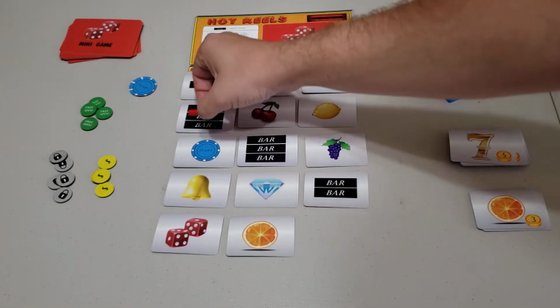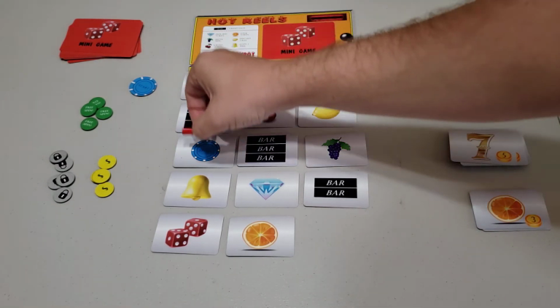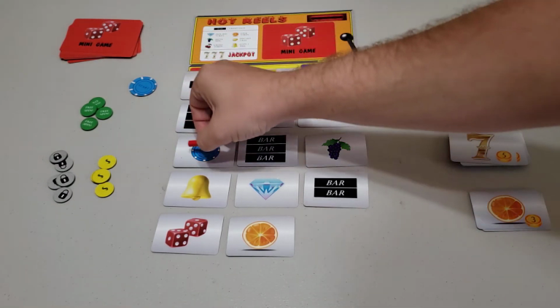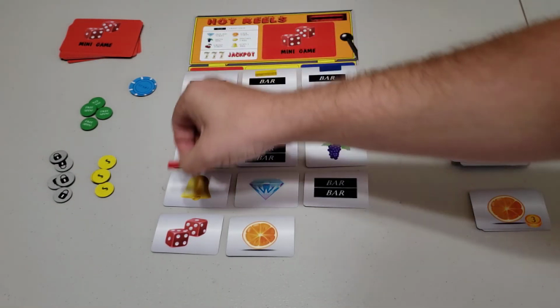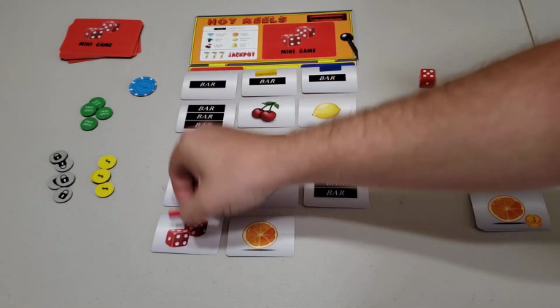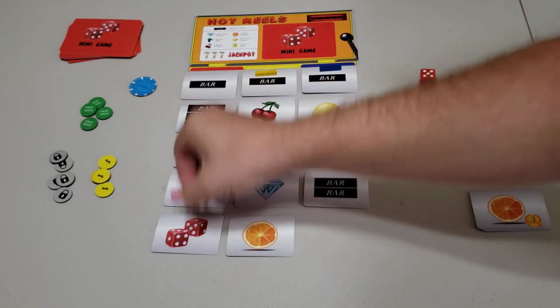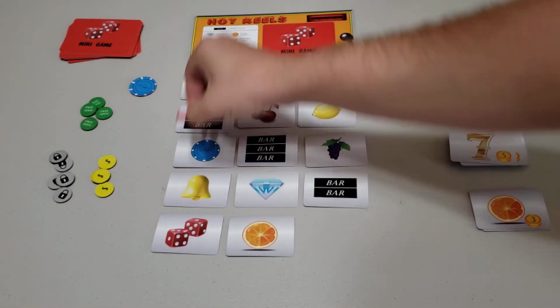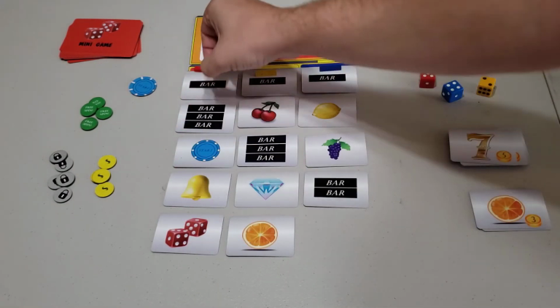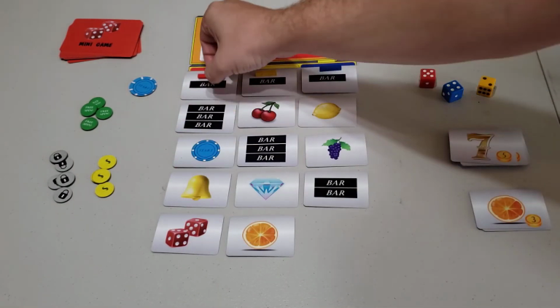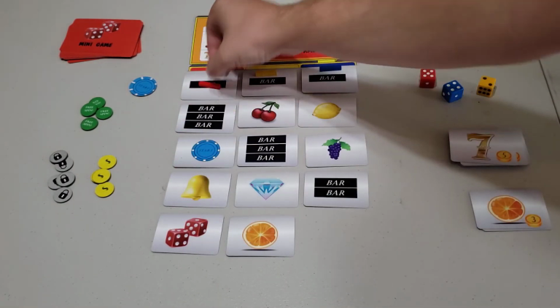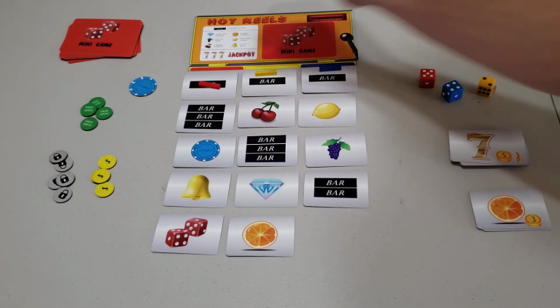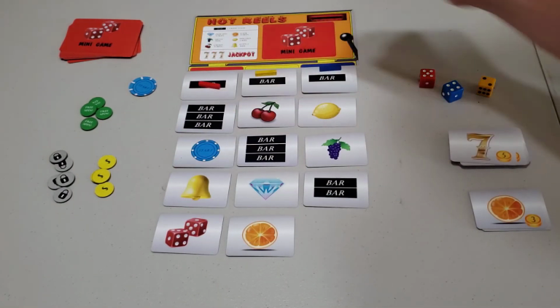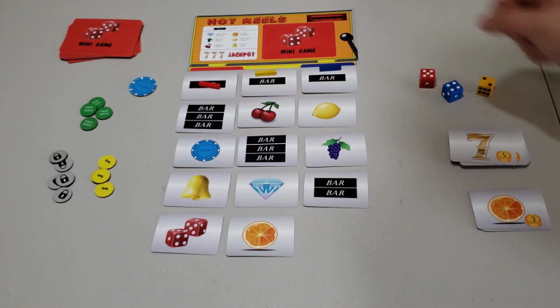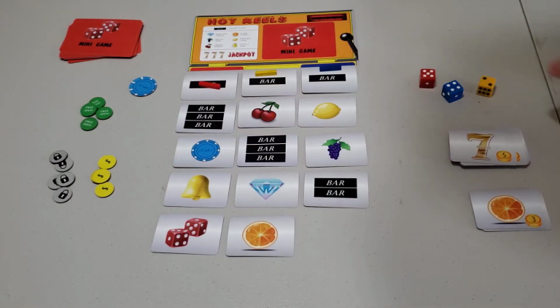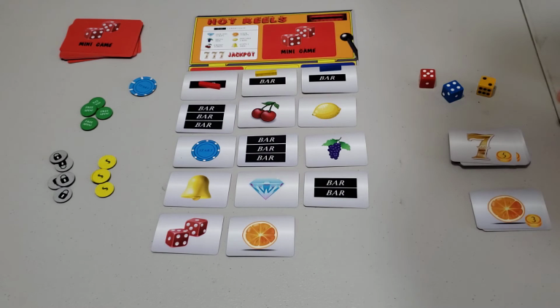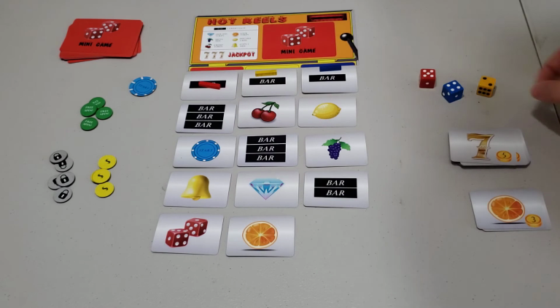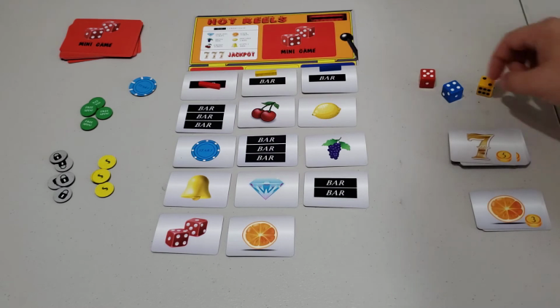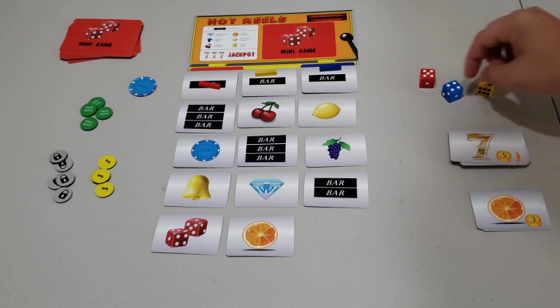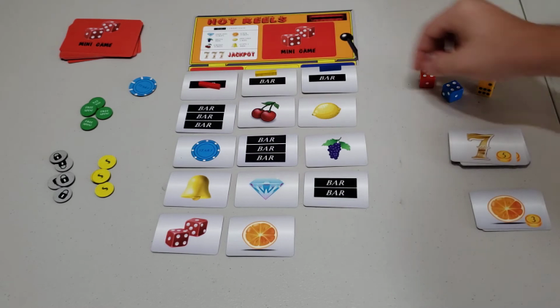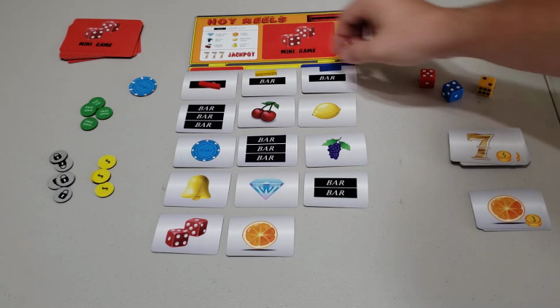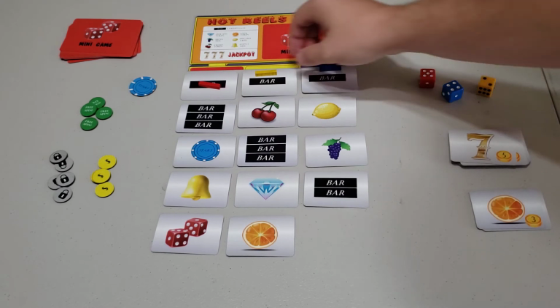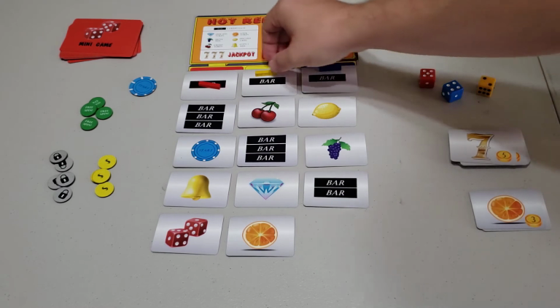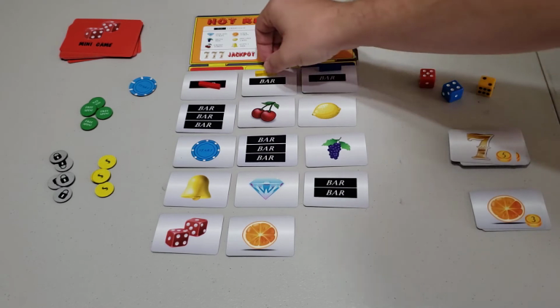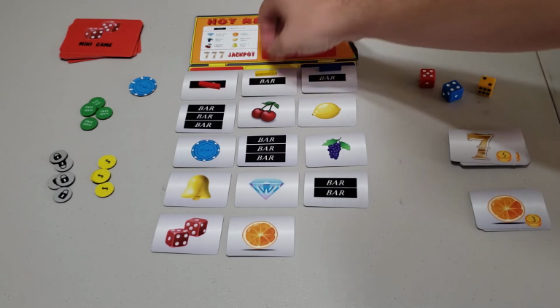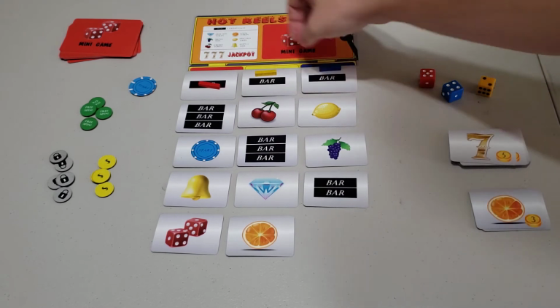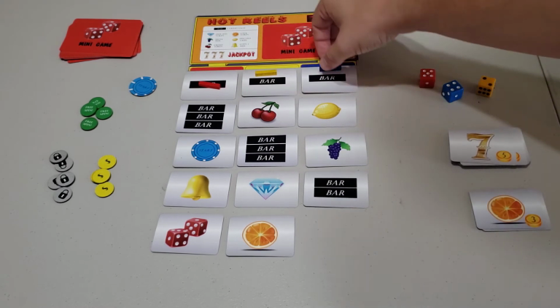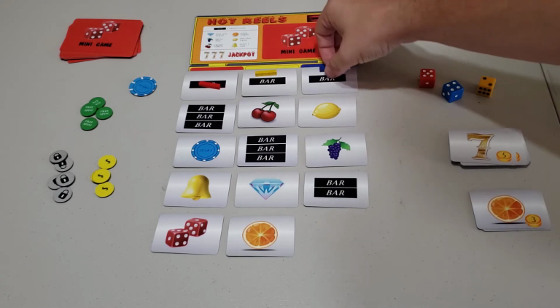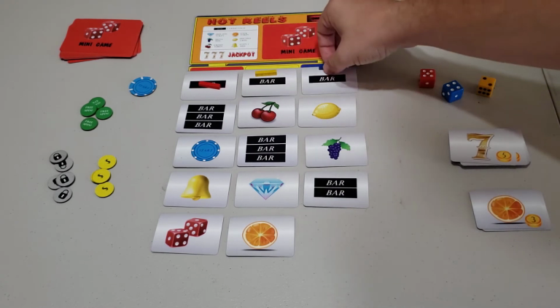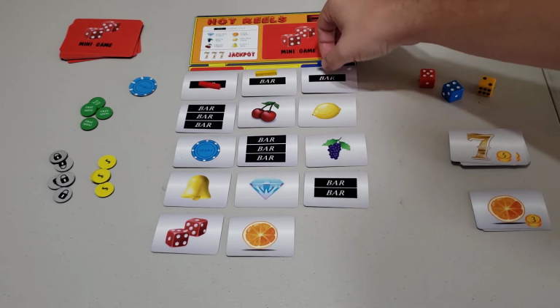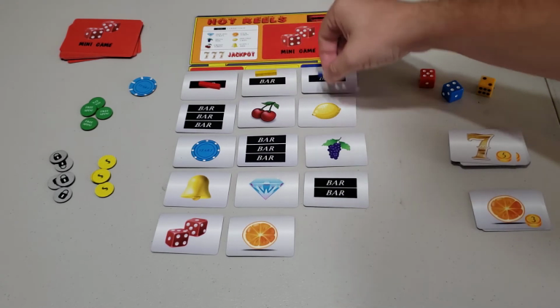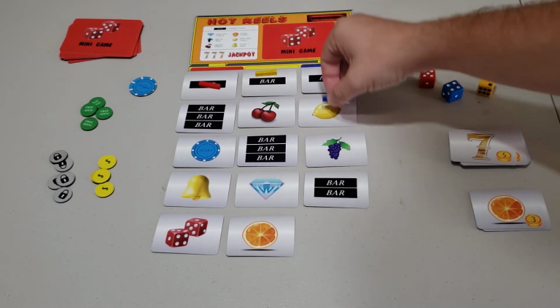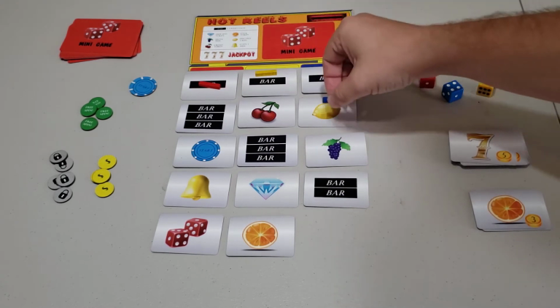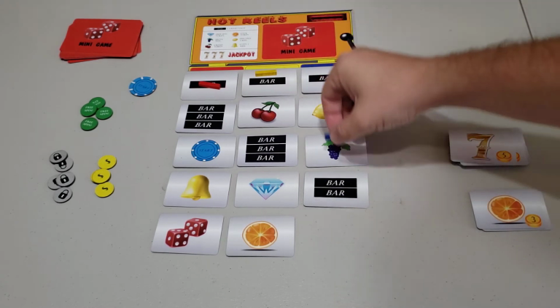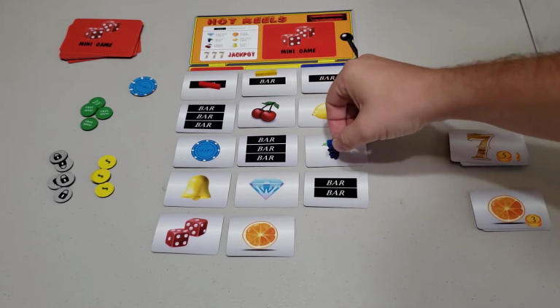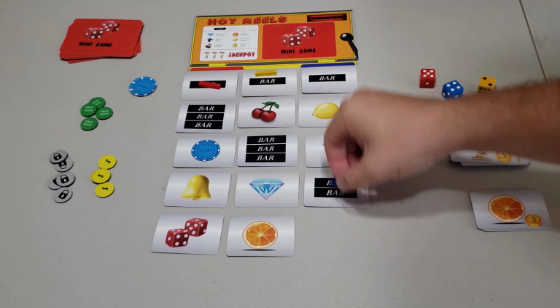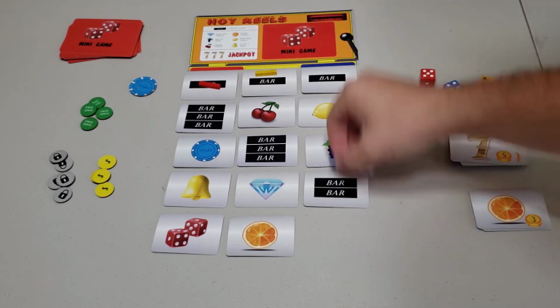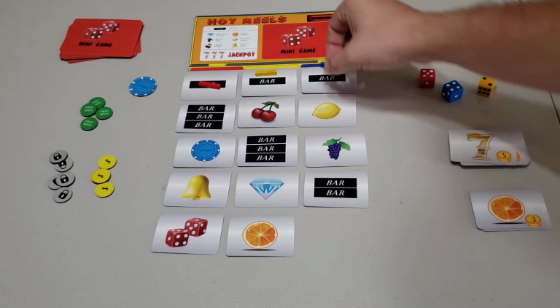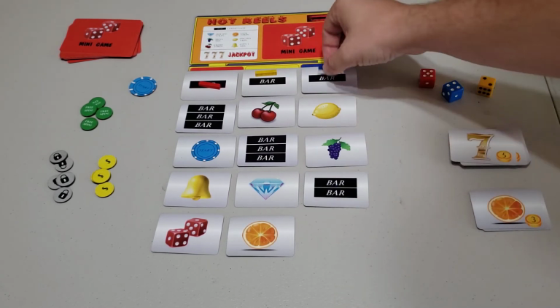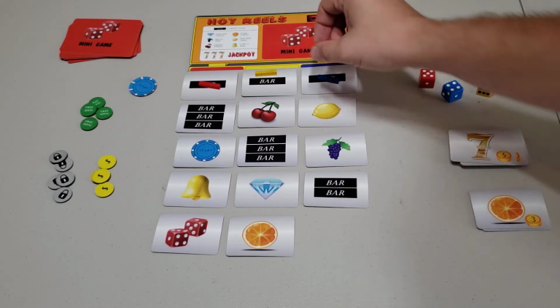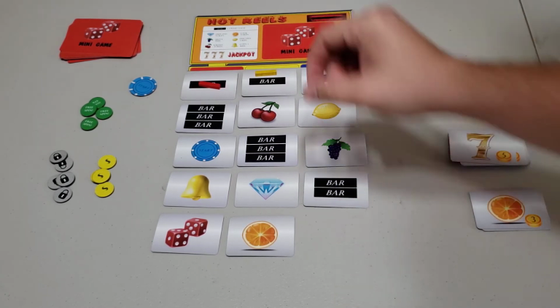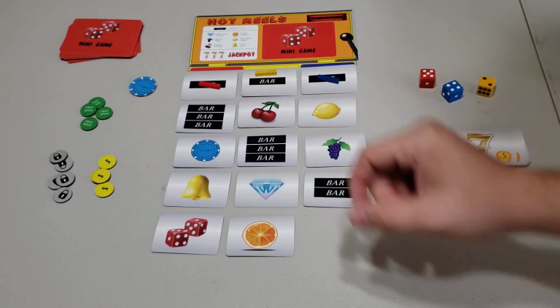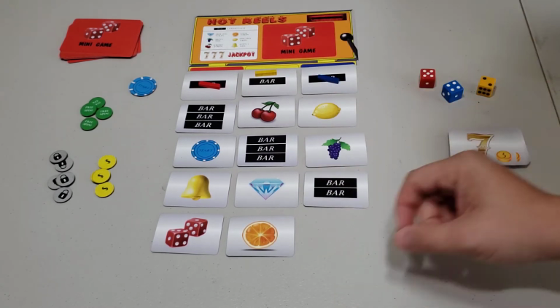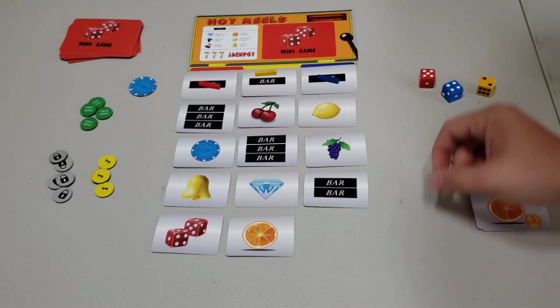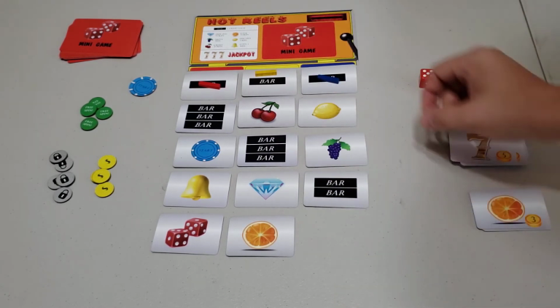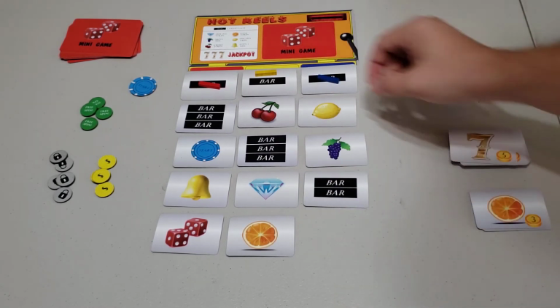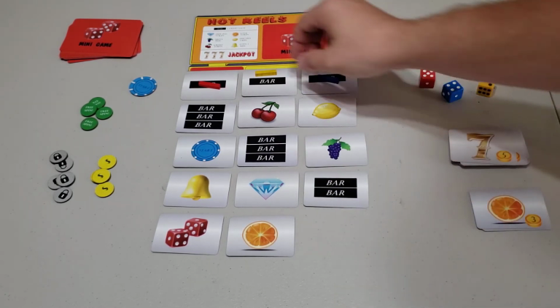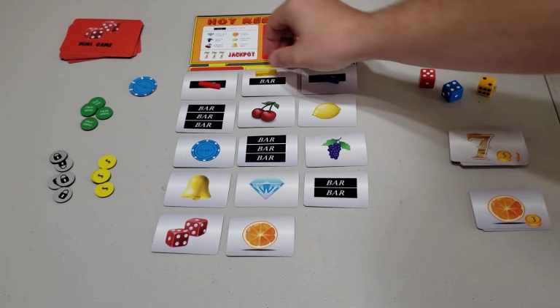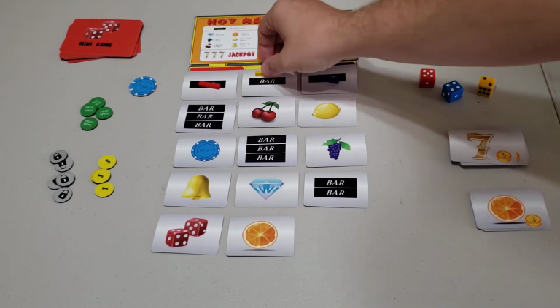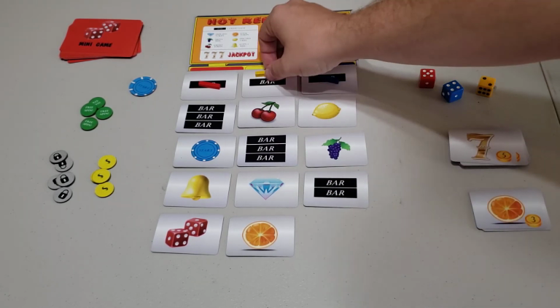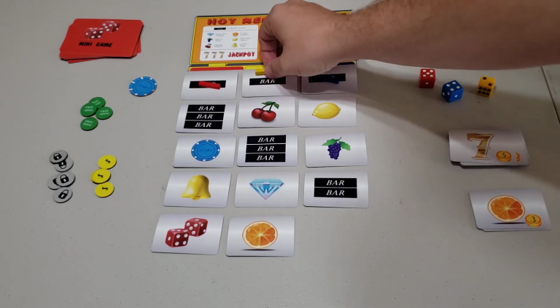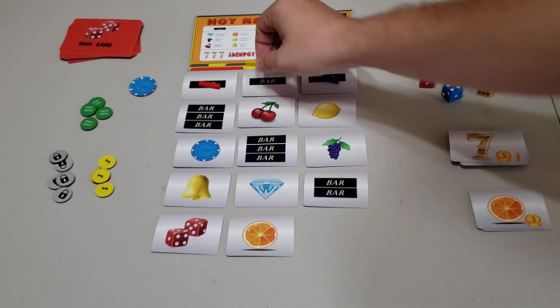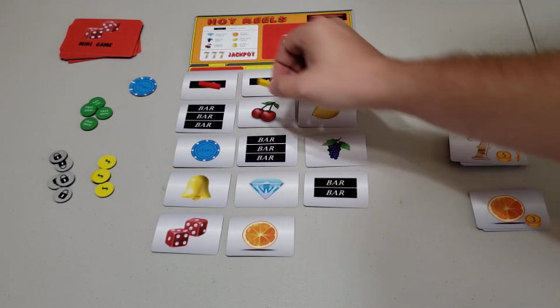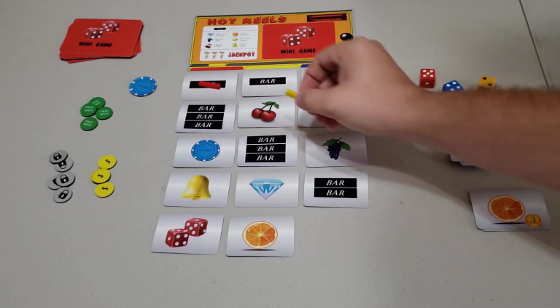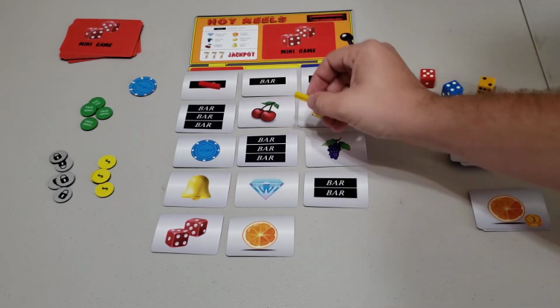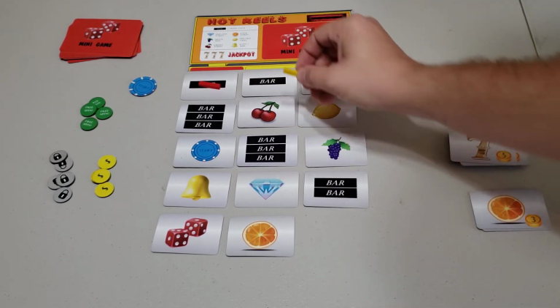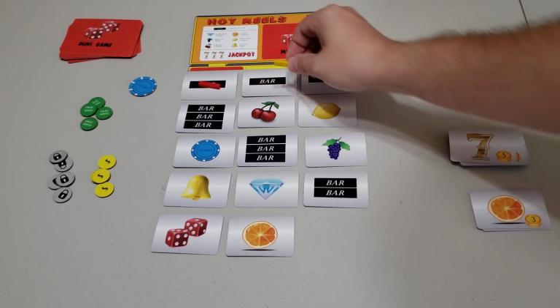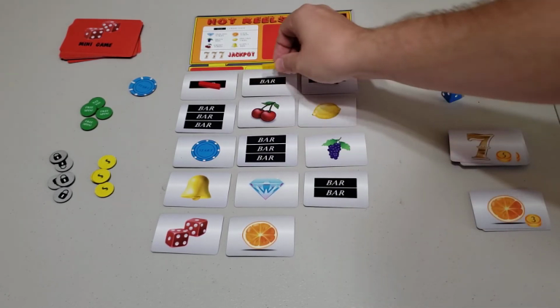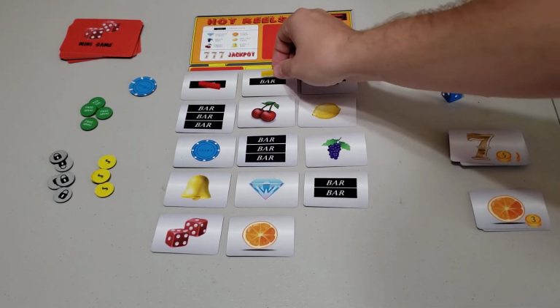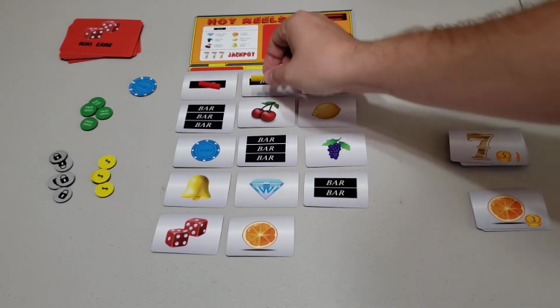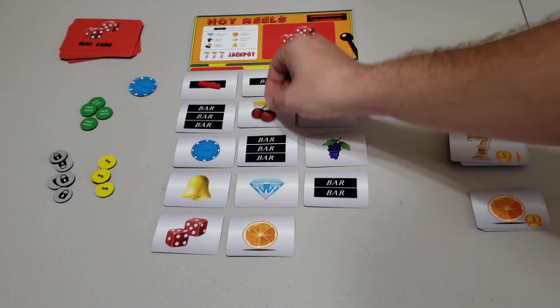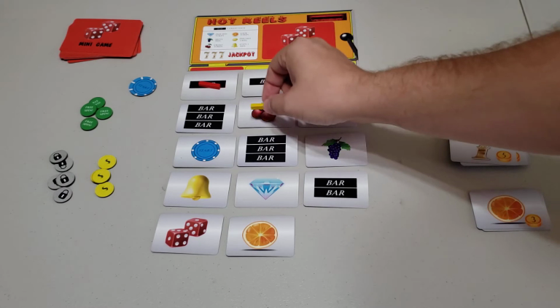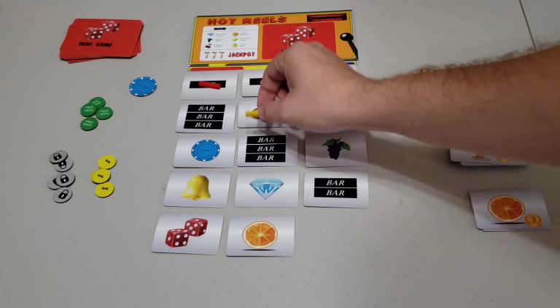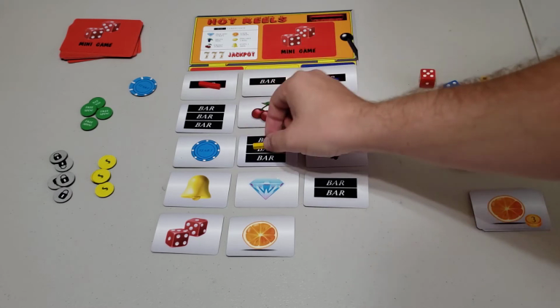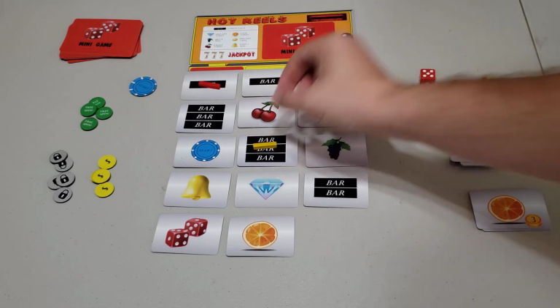In this example I move red 5, blue 4, and yellow 2.